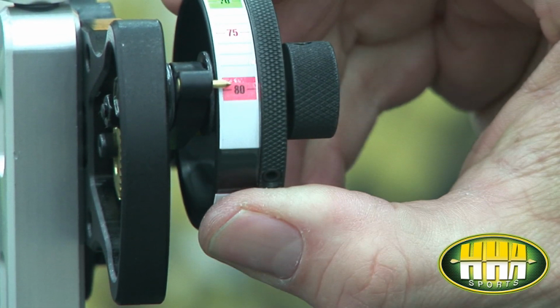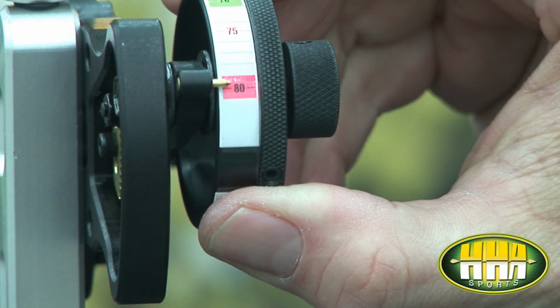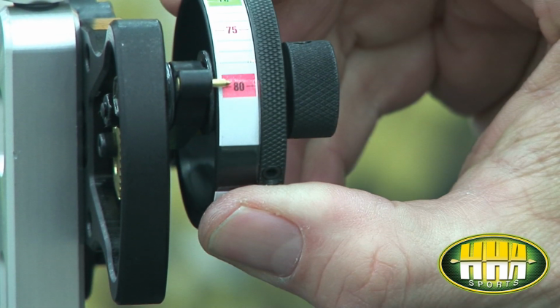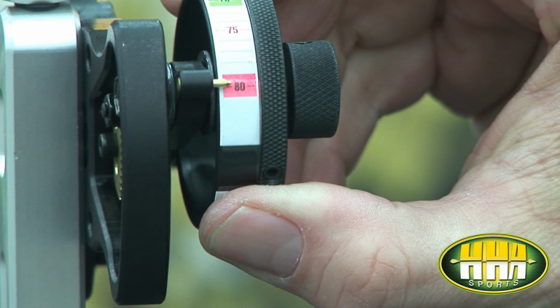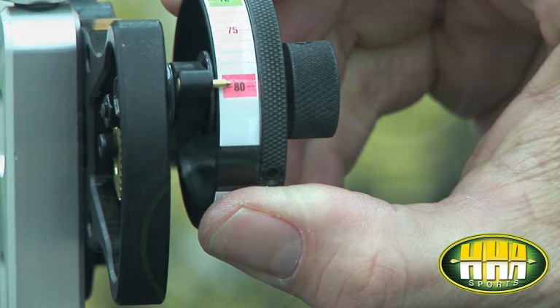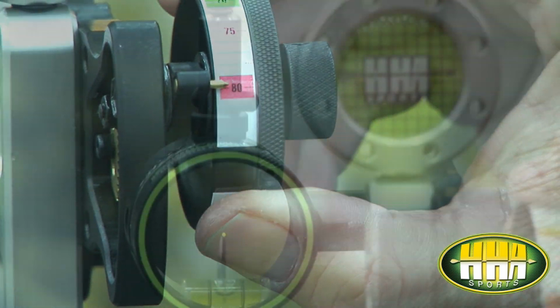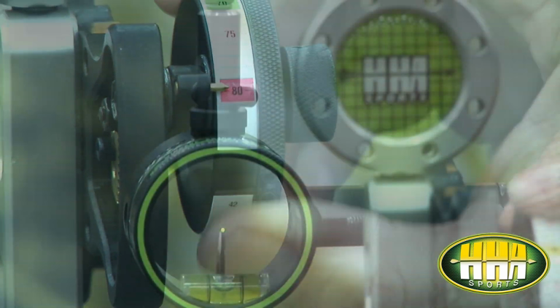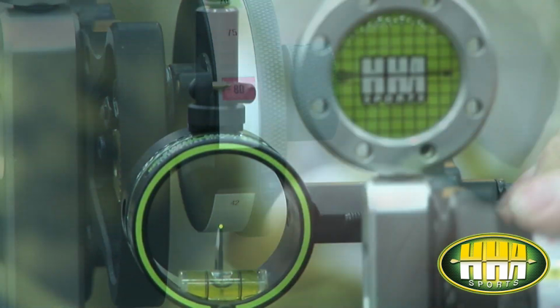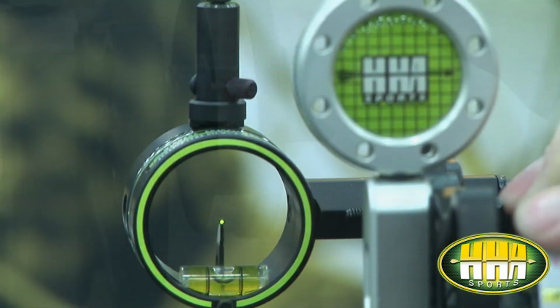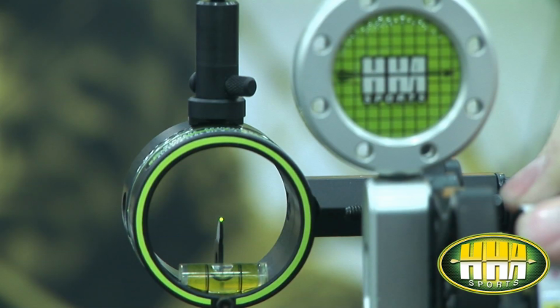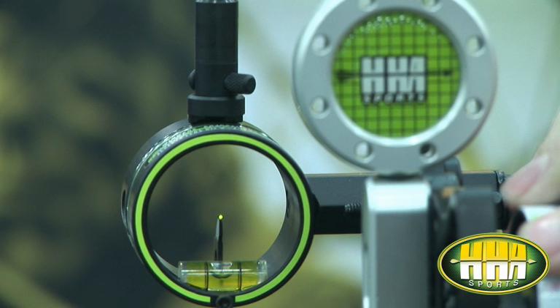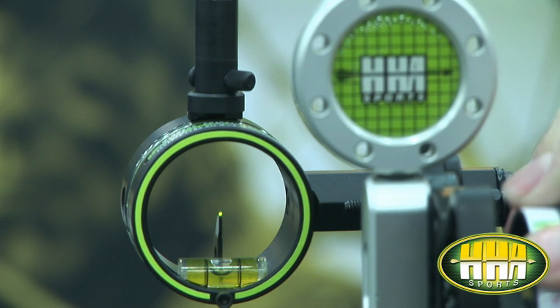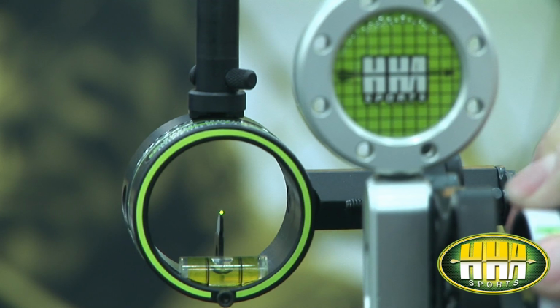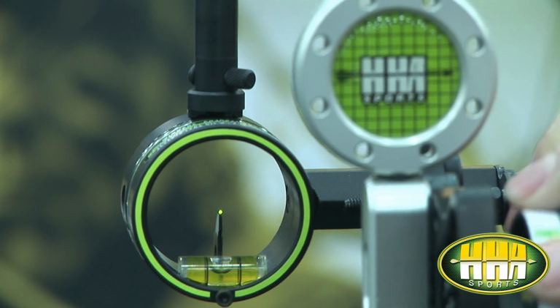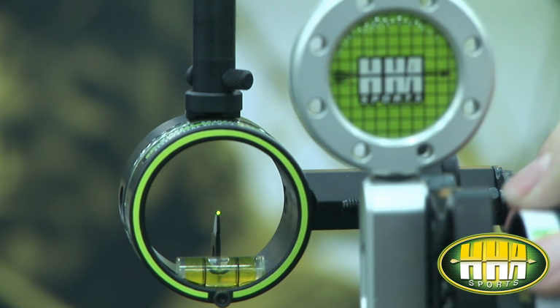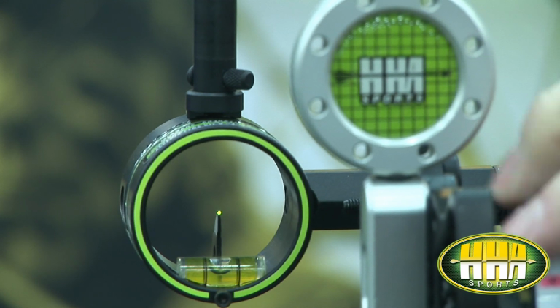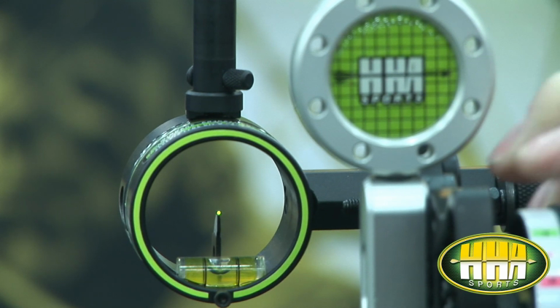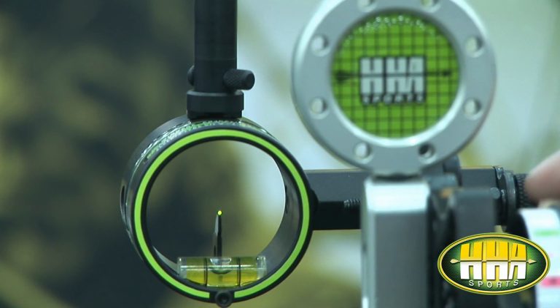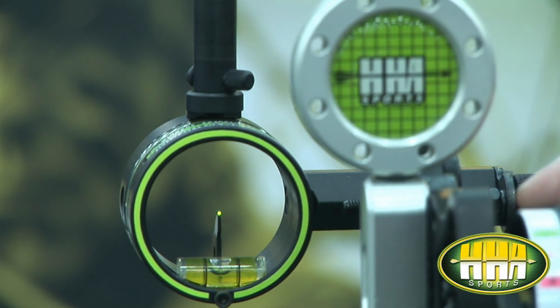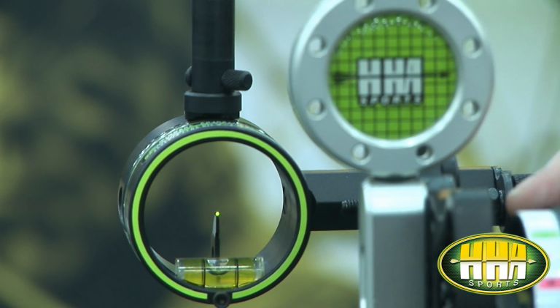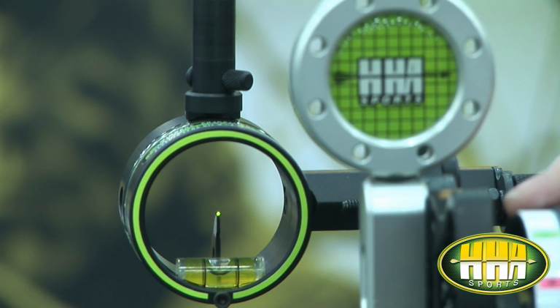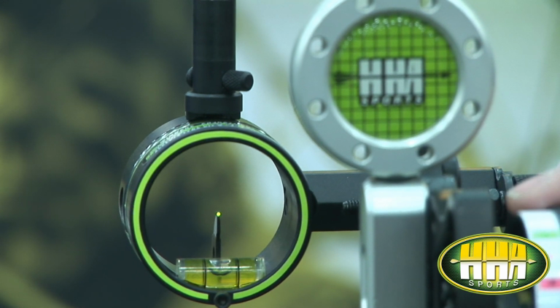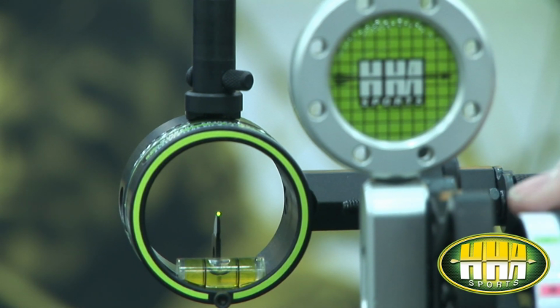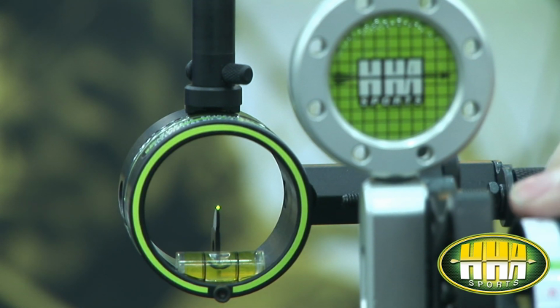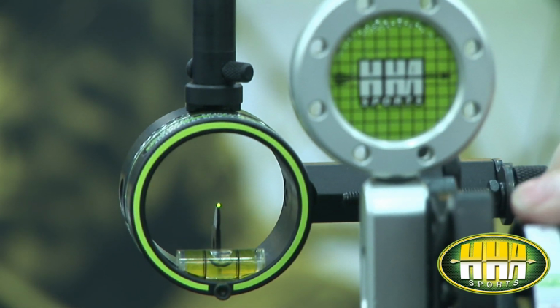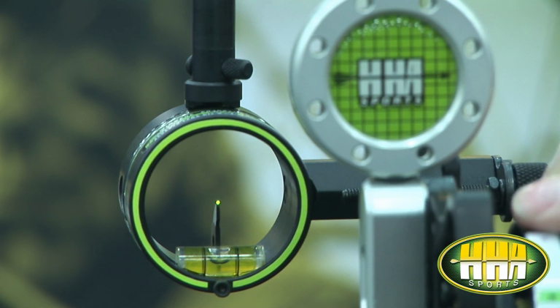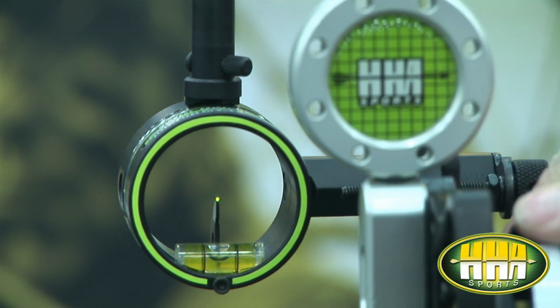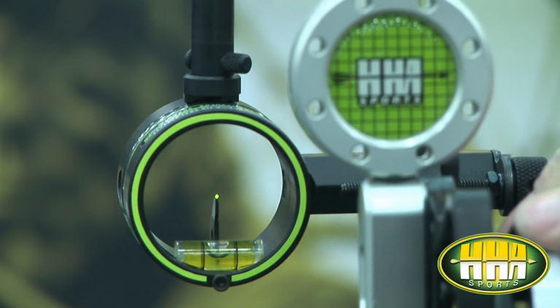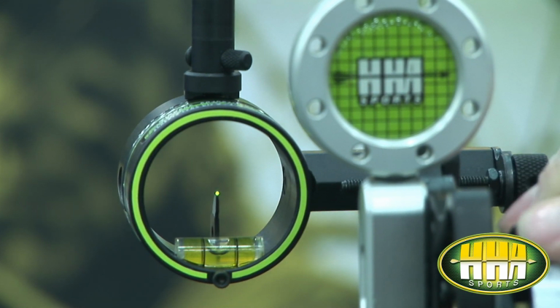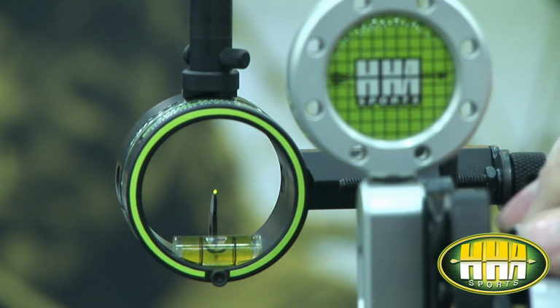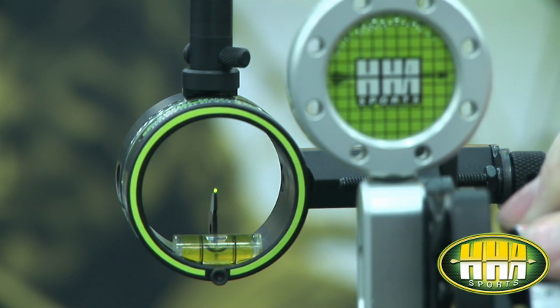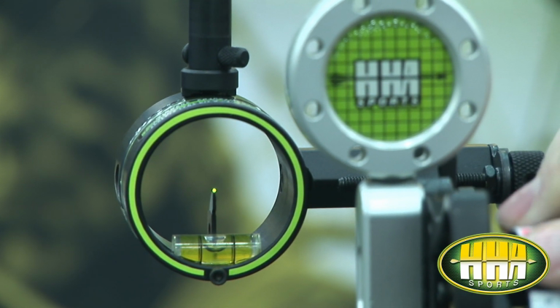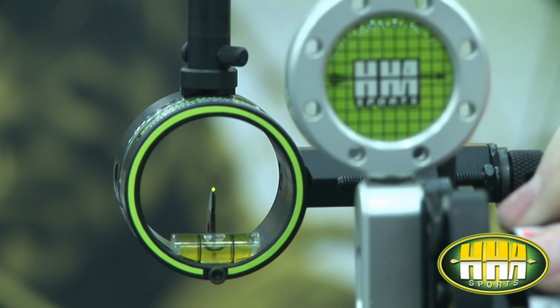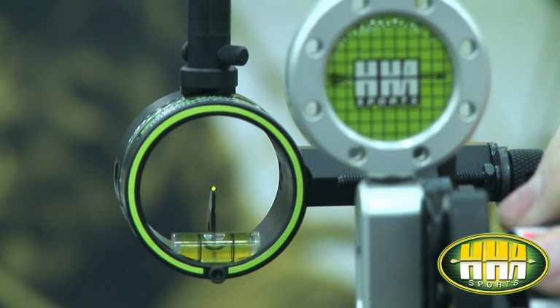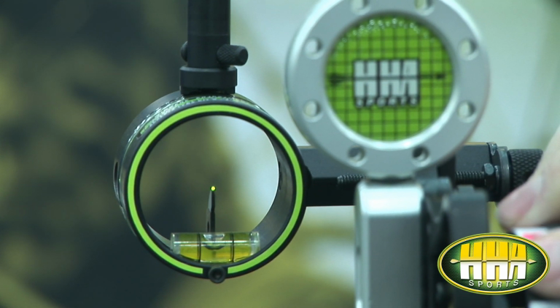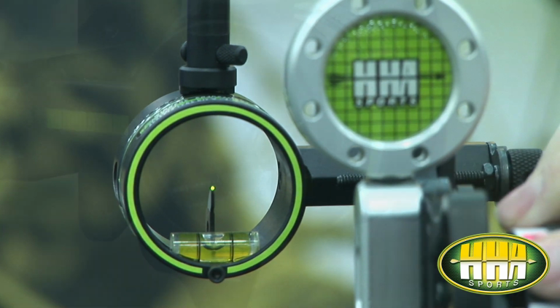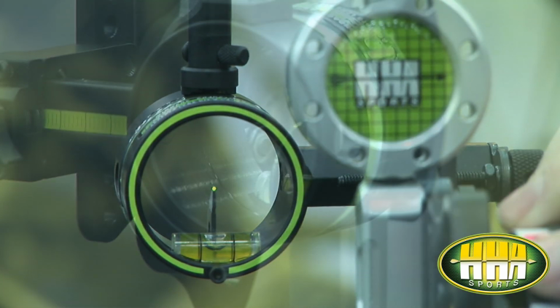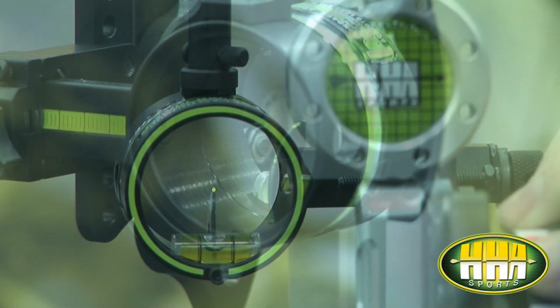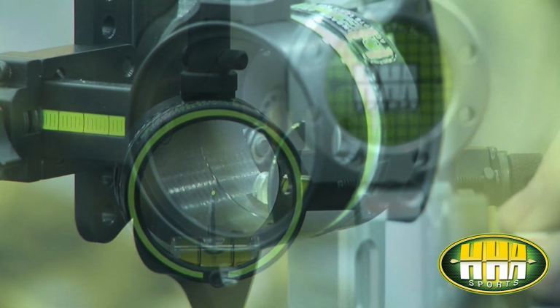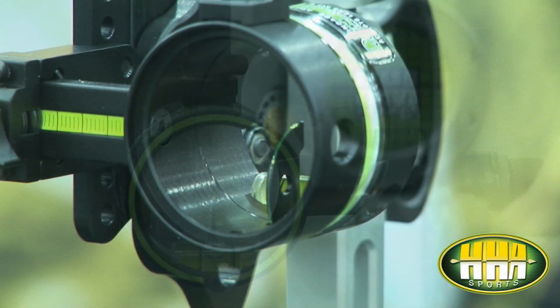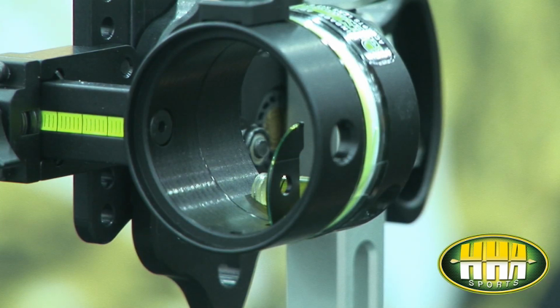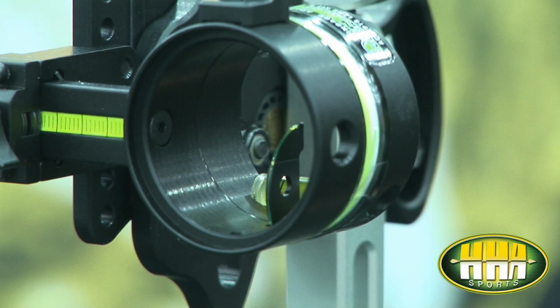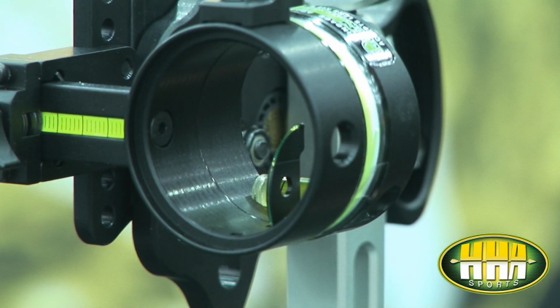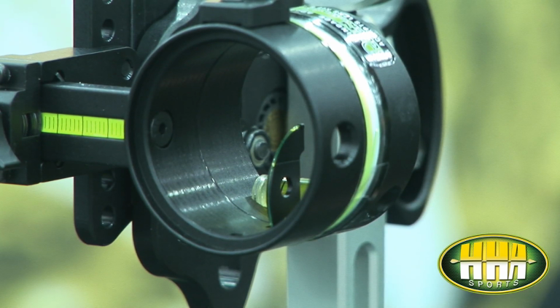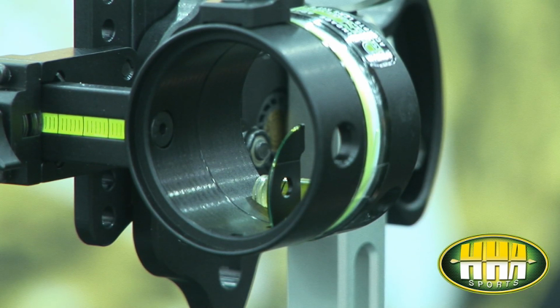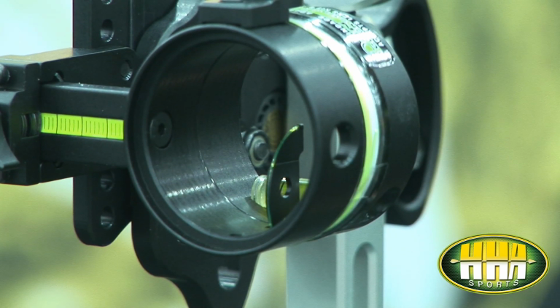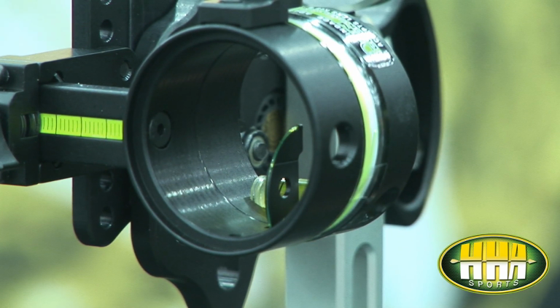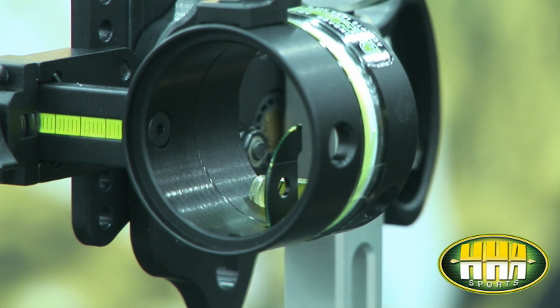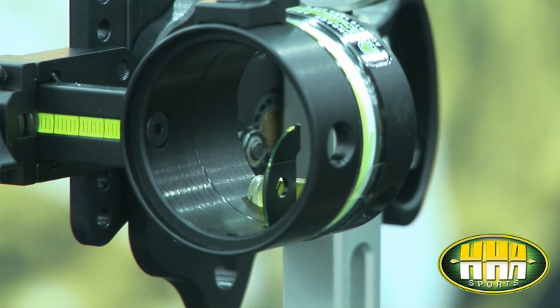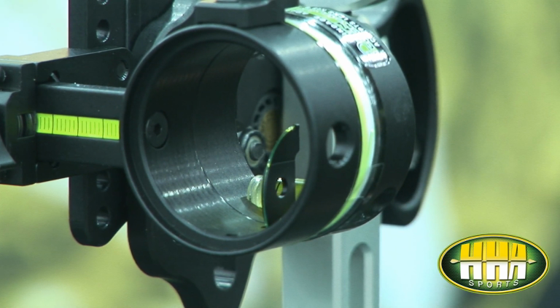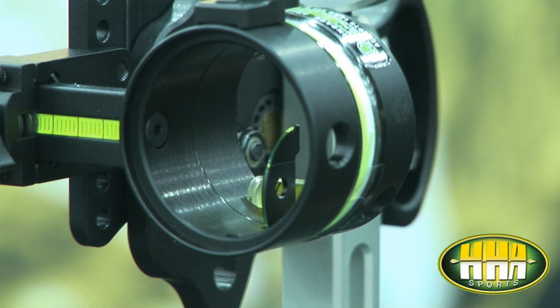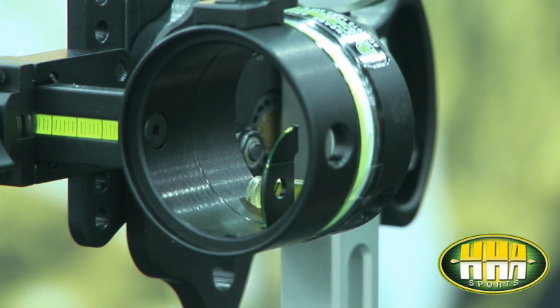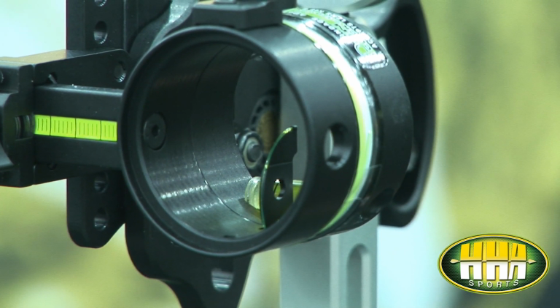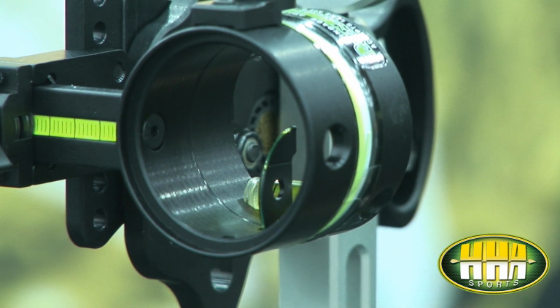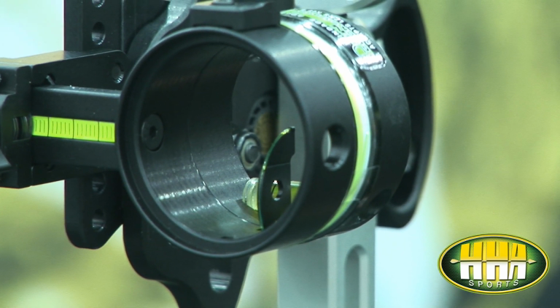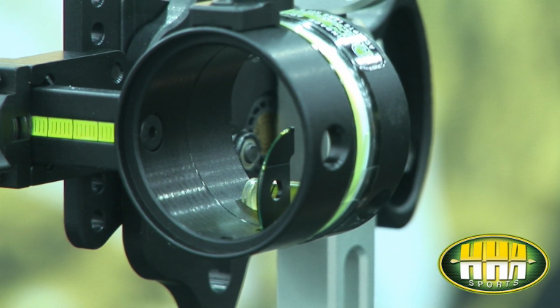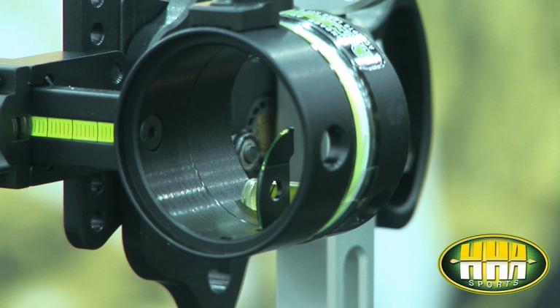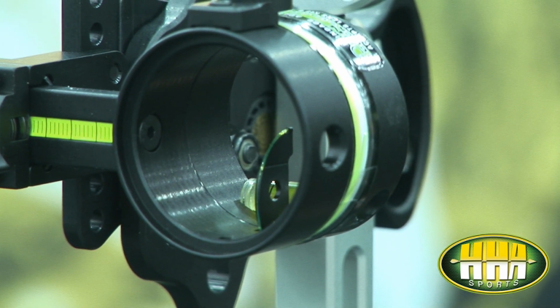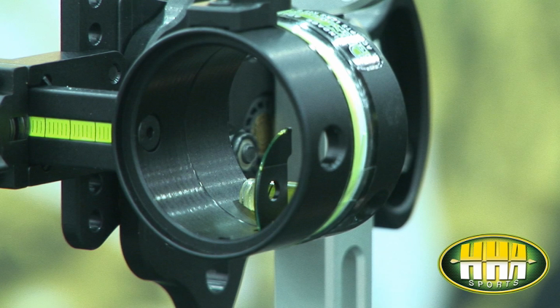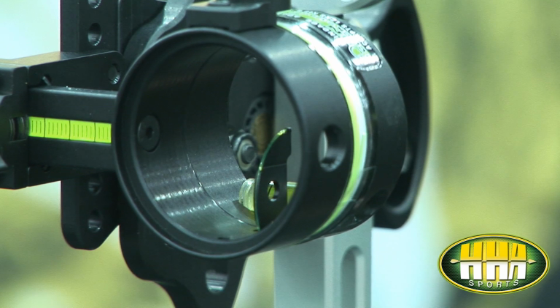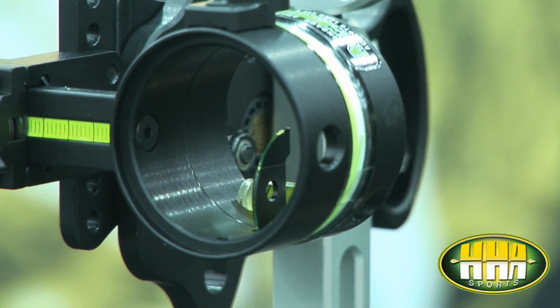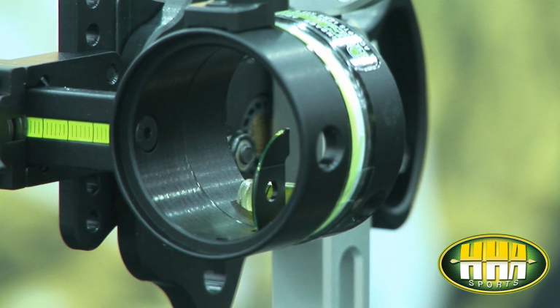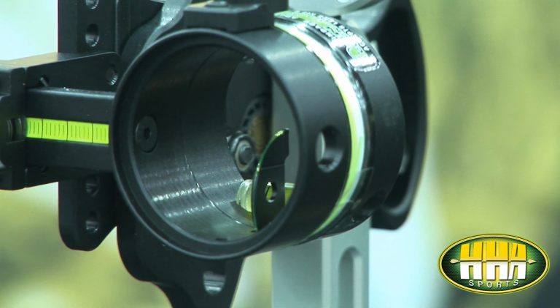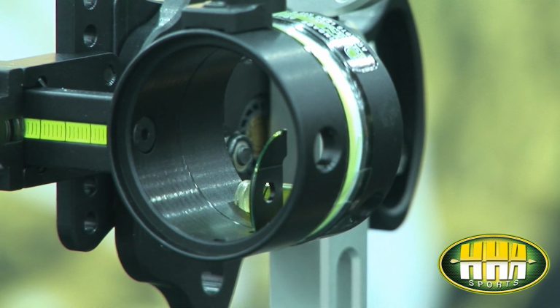We've also got an armor pin, which is a machined aluminum pin housing that houses the fiber optic and protects it against any damage or breakage.